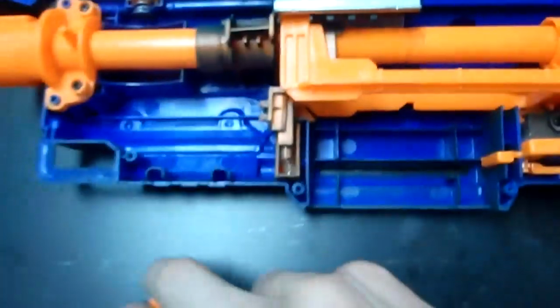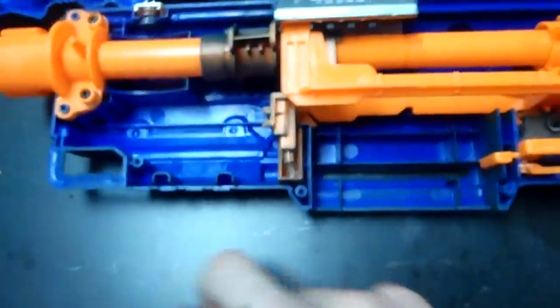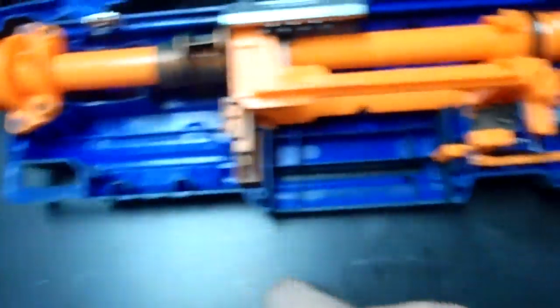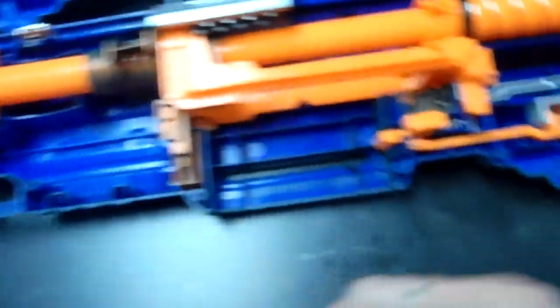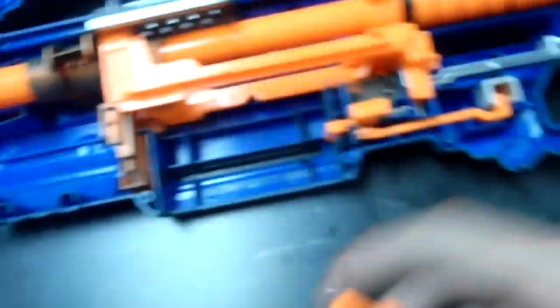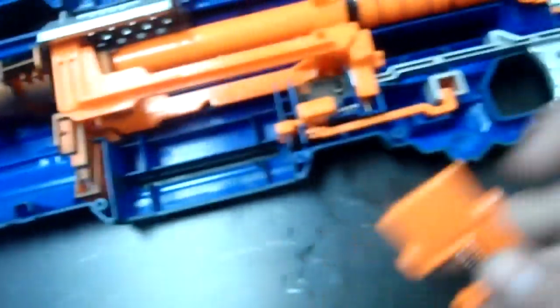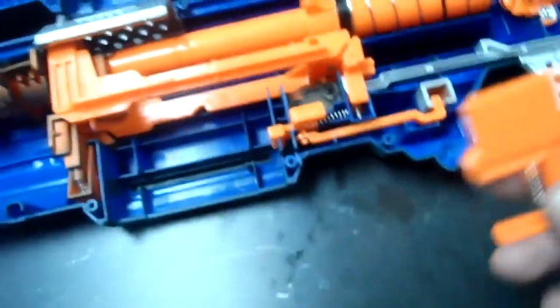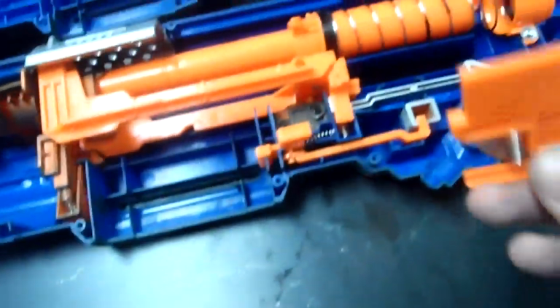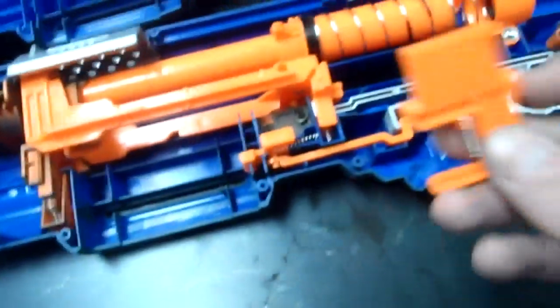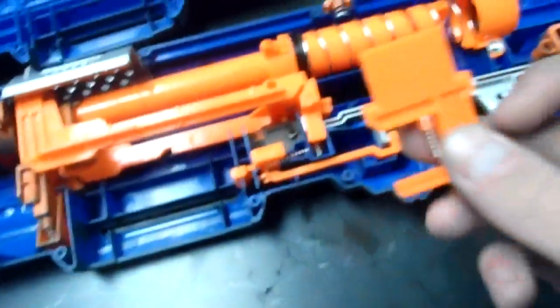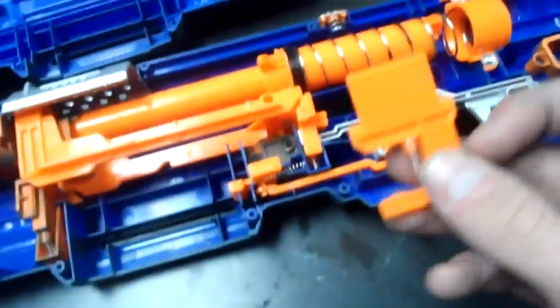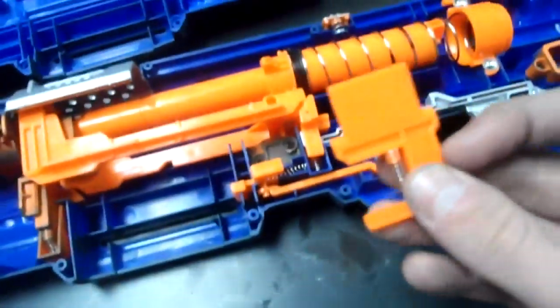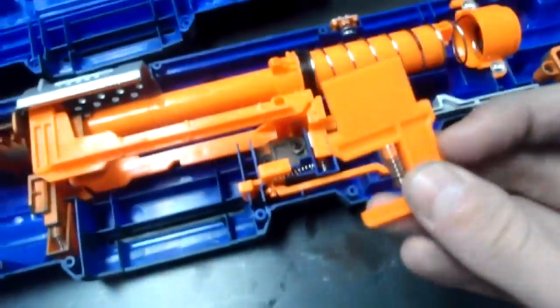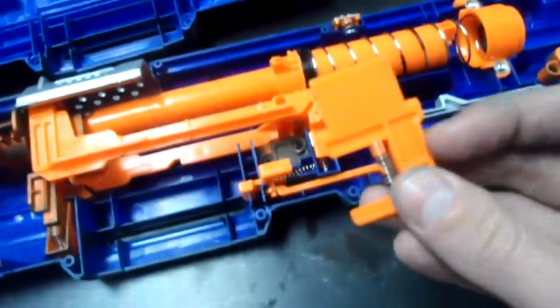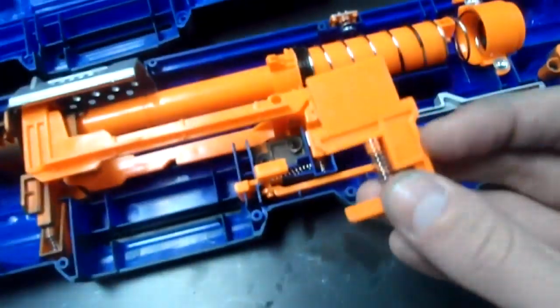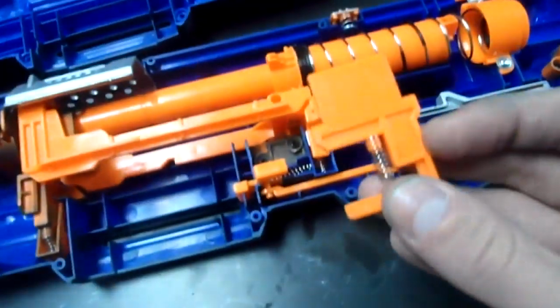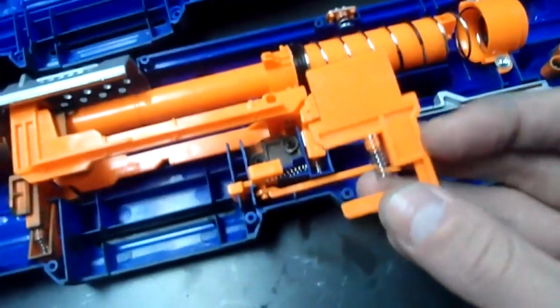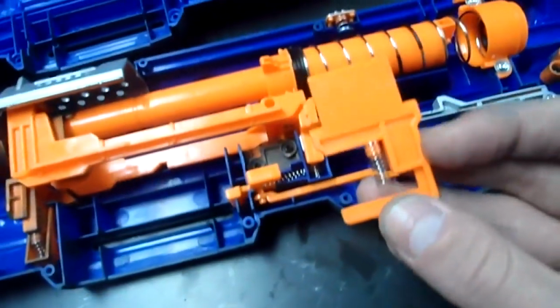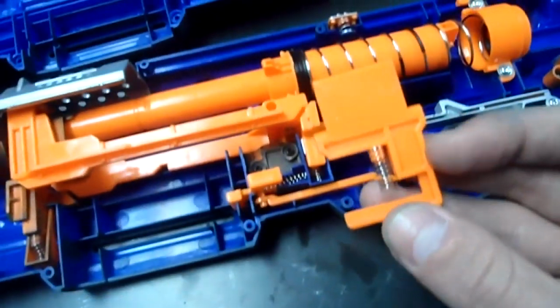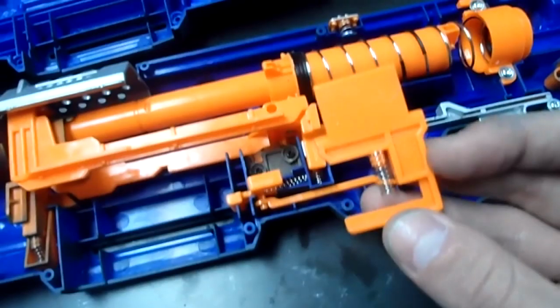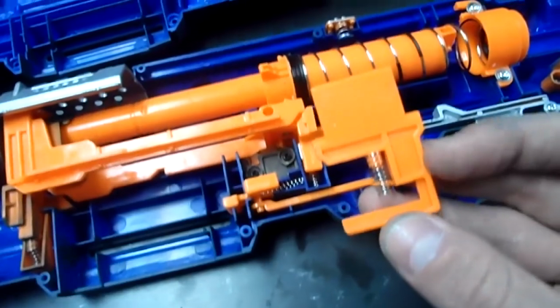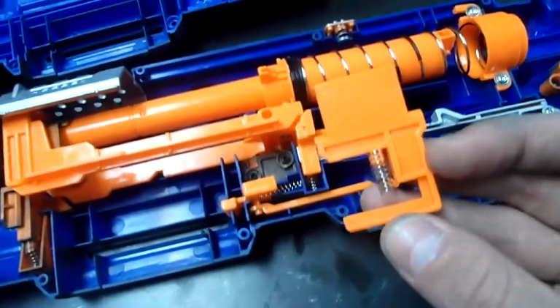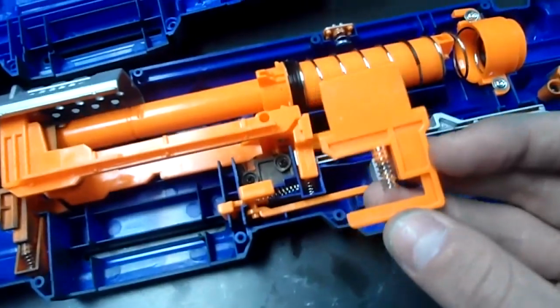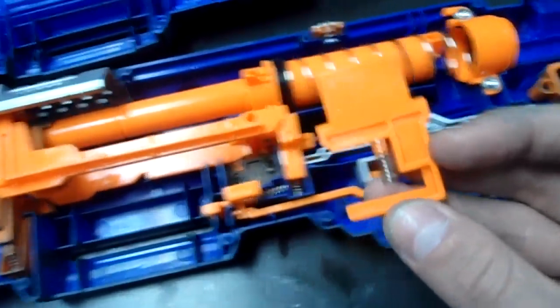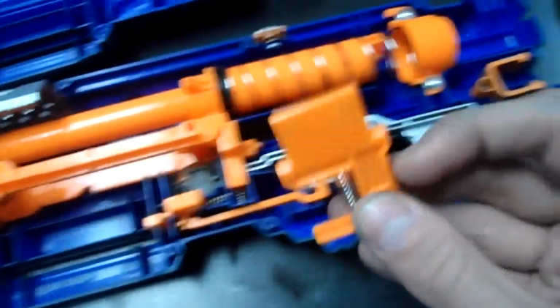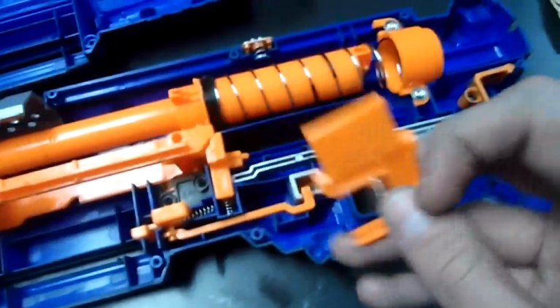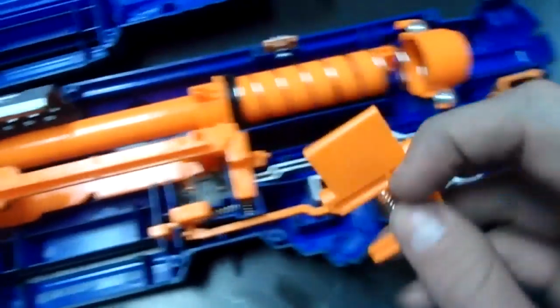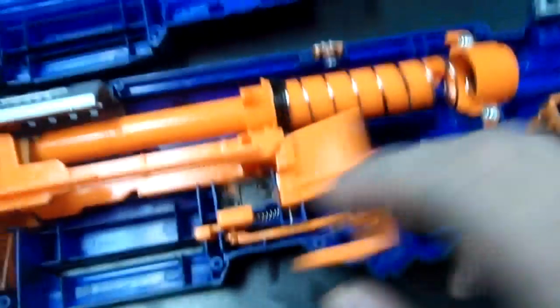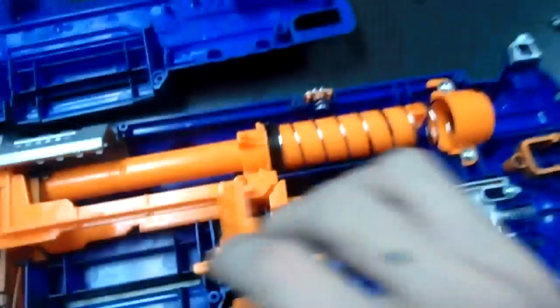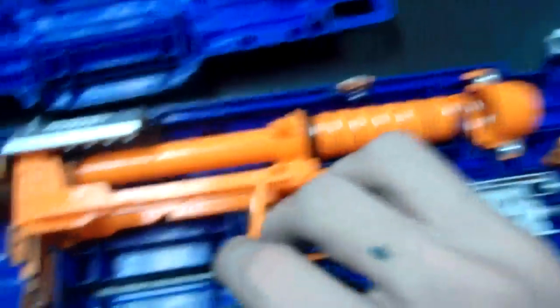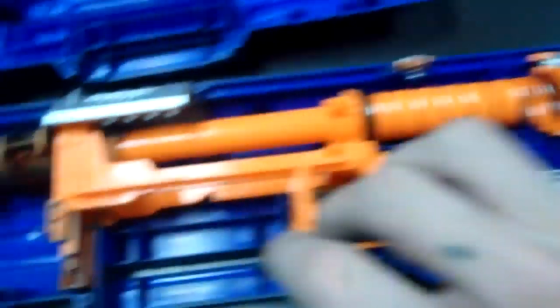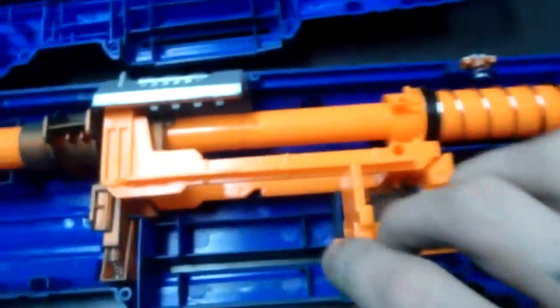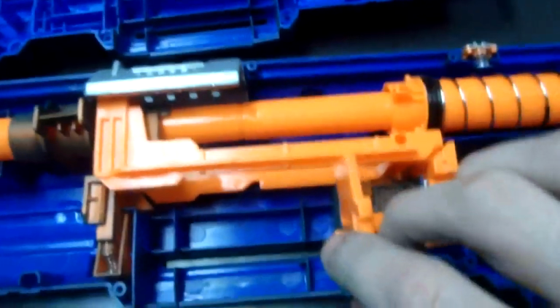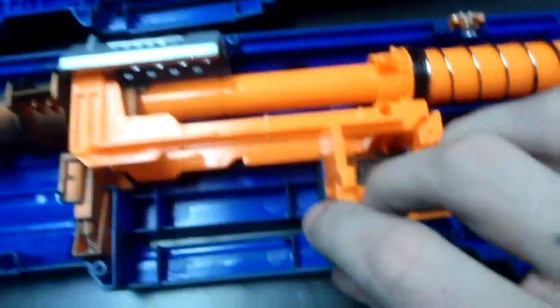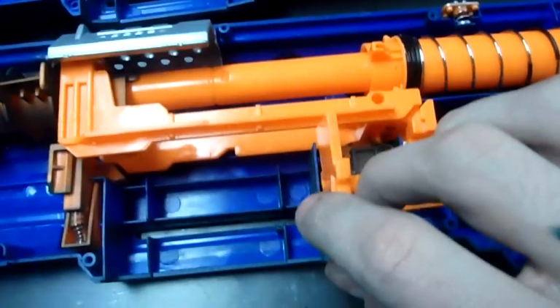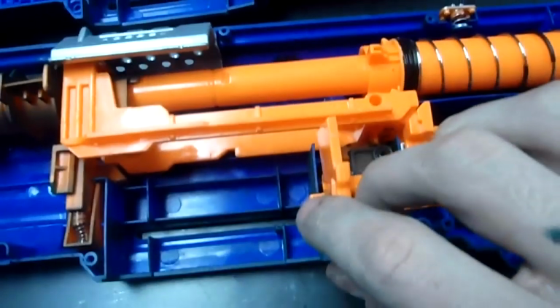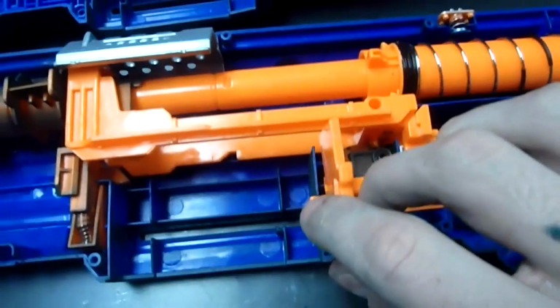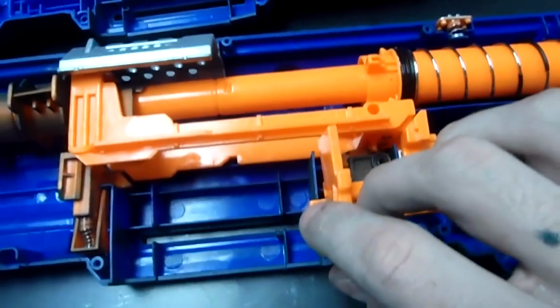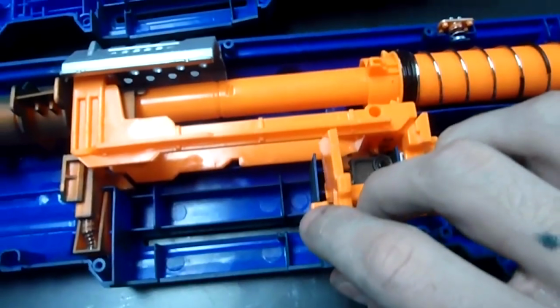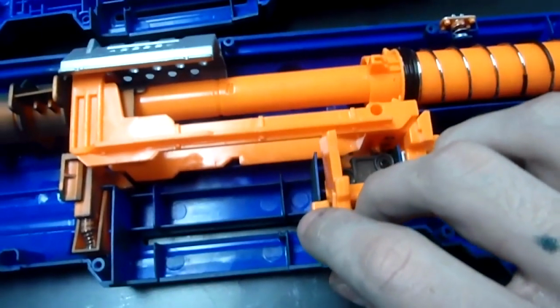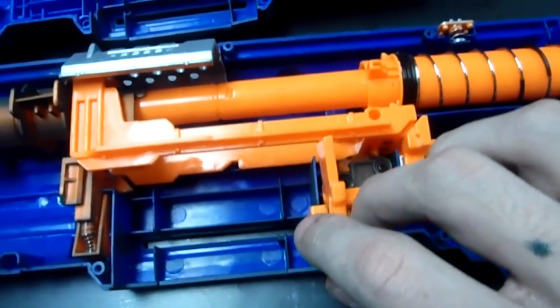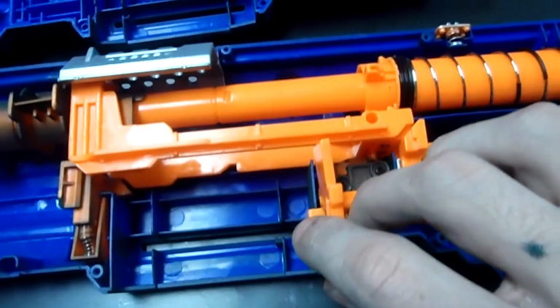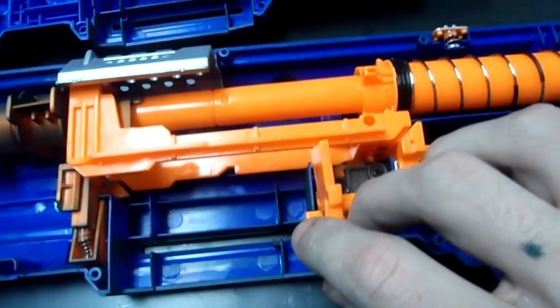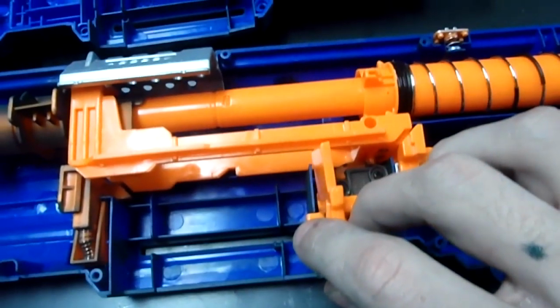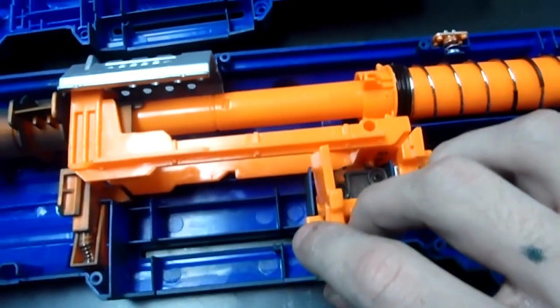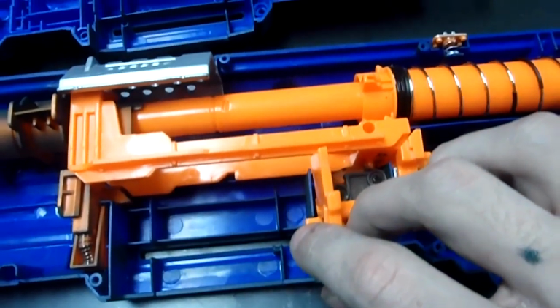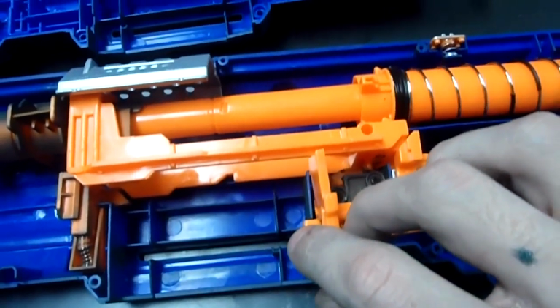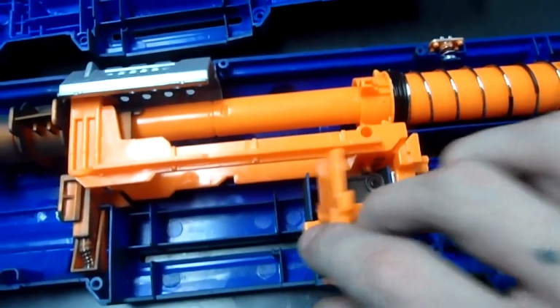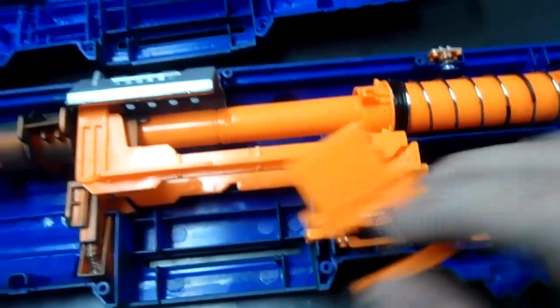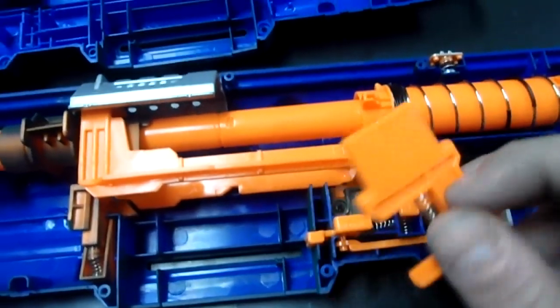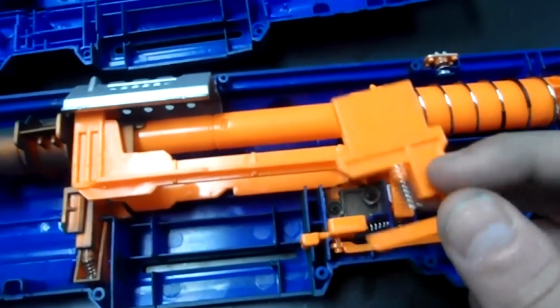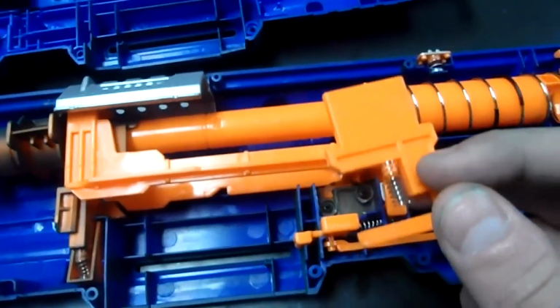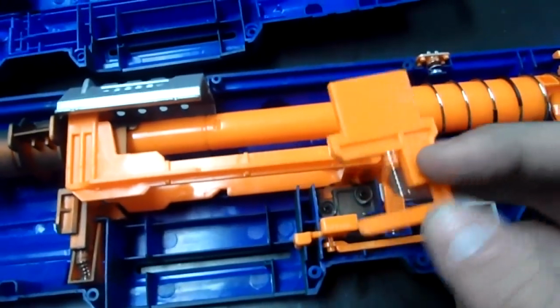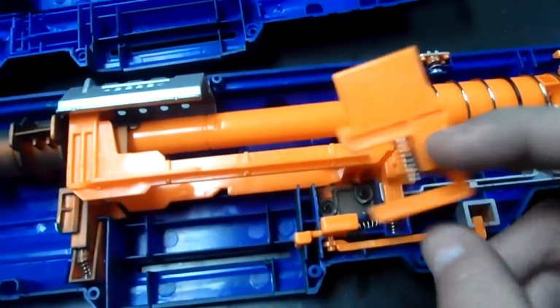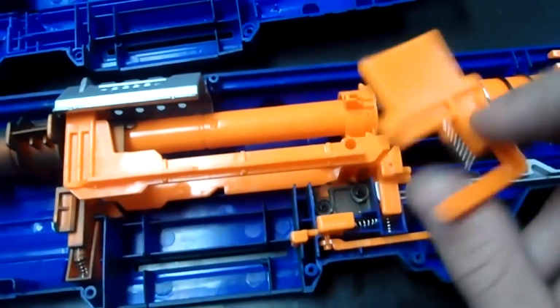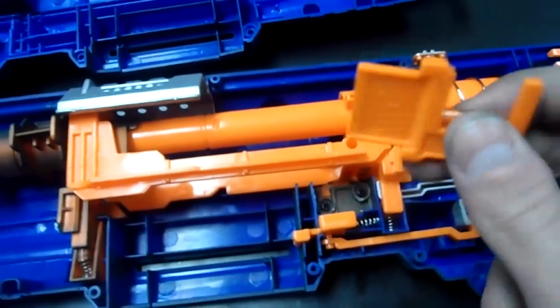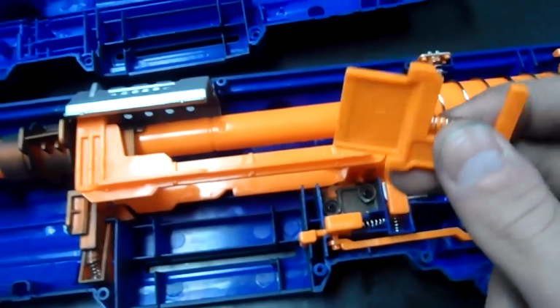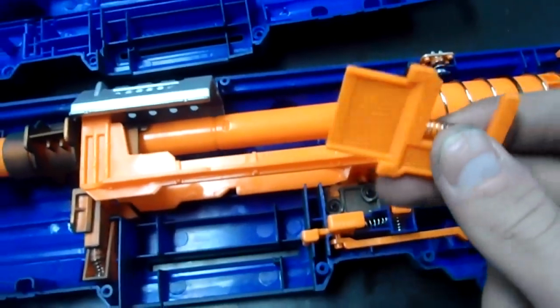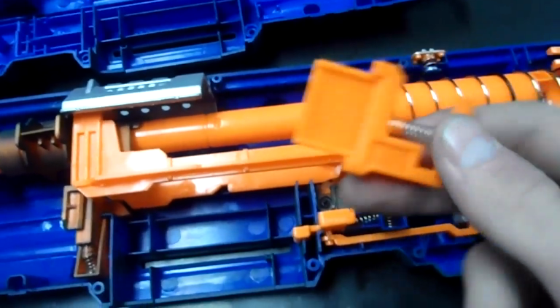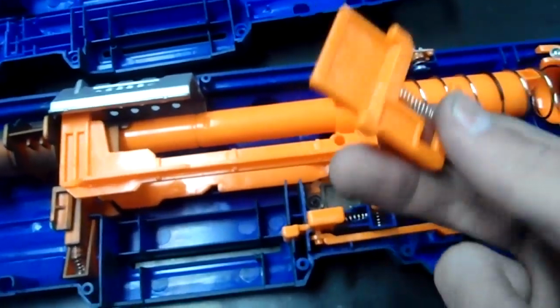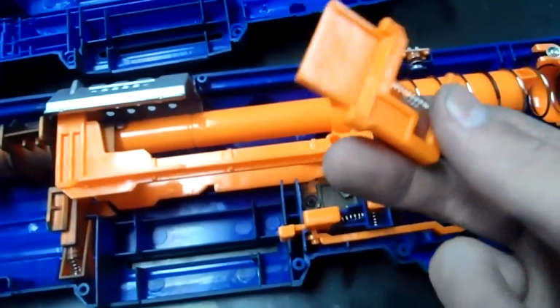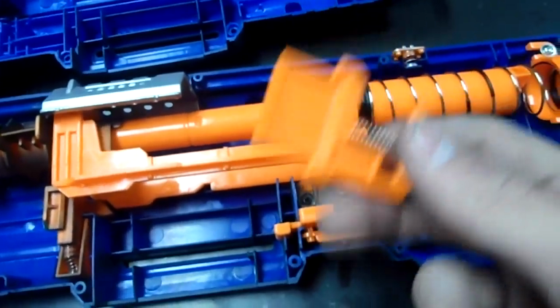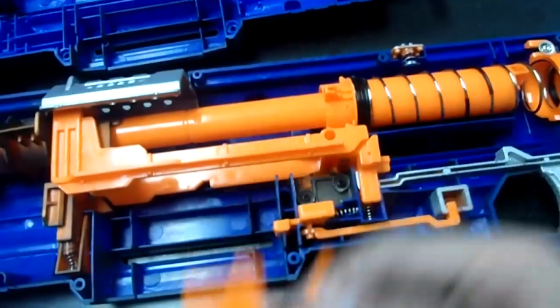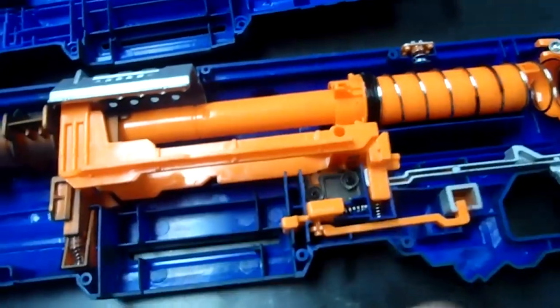I'm also making a special point of mentioning the clip lock — it originally went right here in the blaster and it's garbage. Get rid of it.